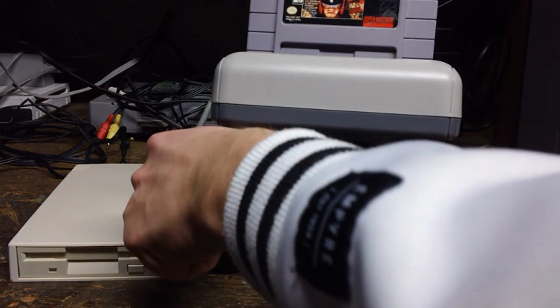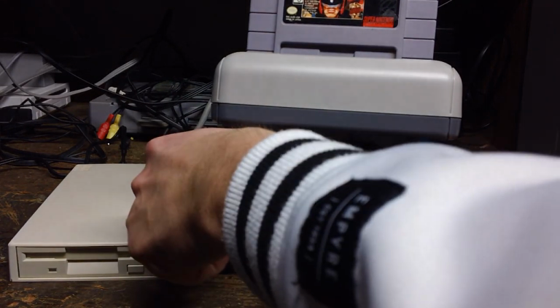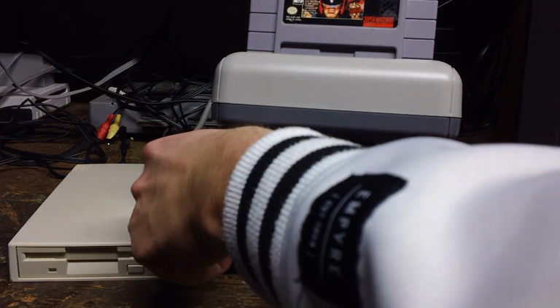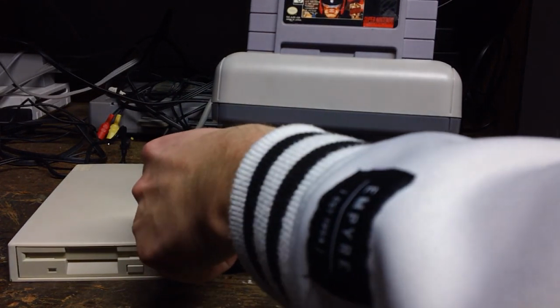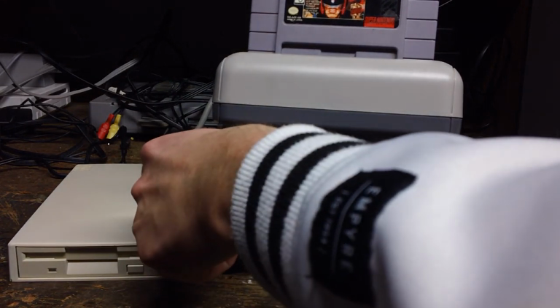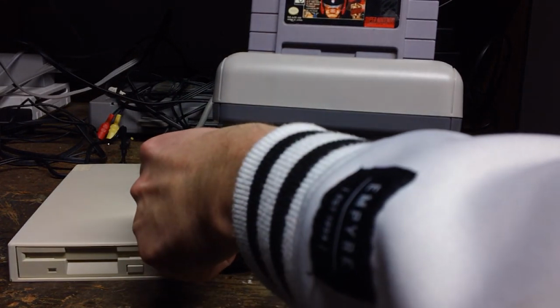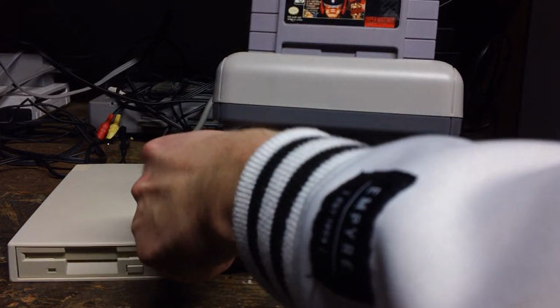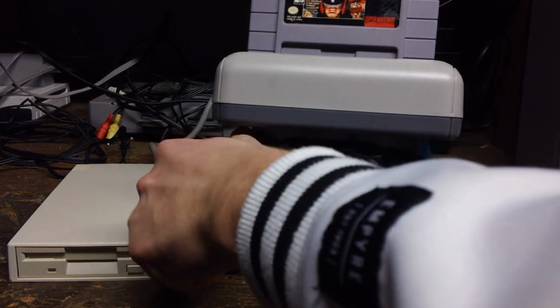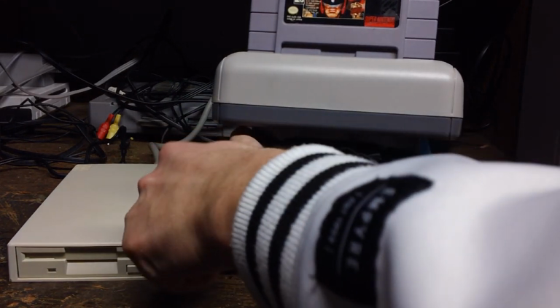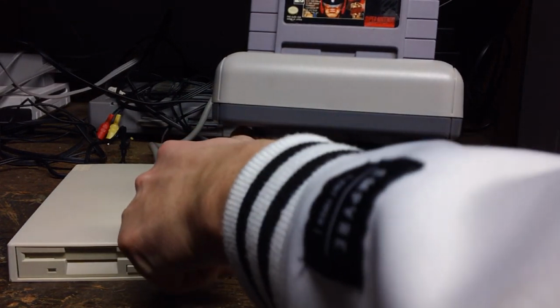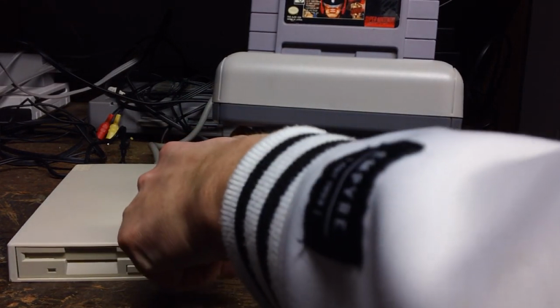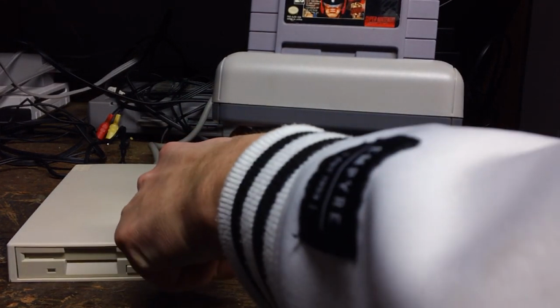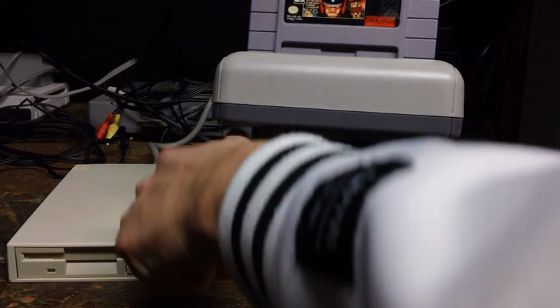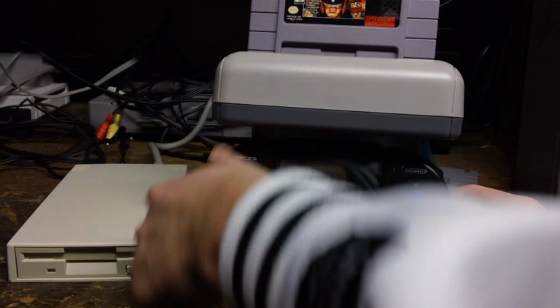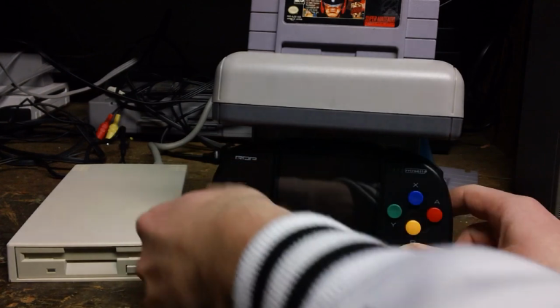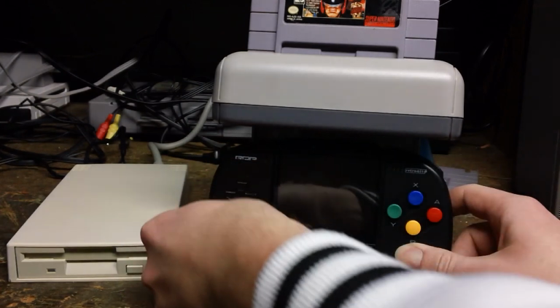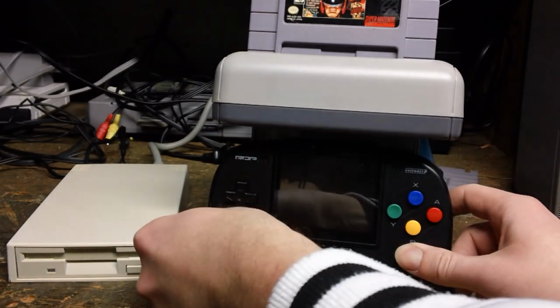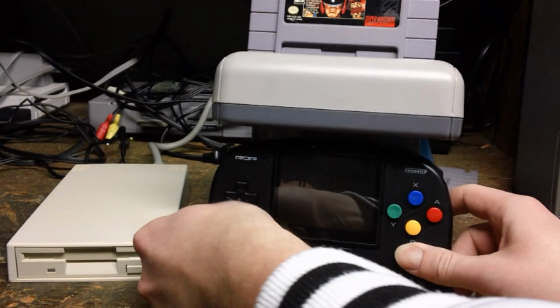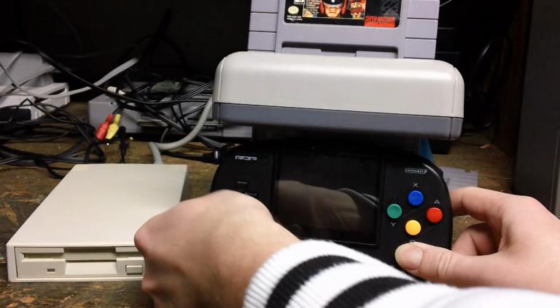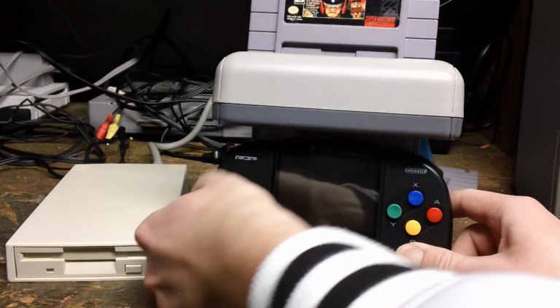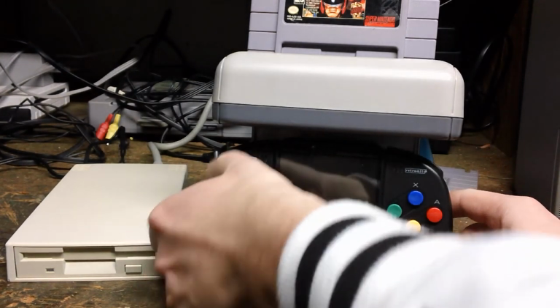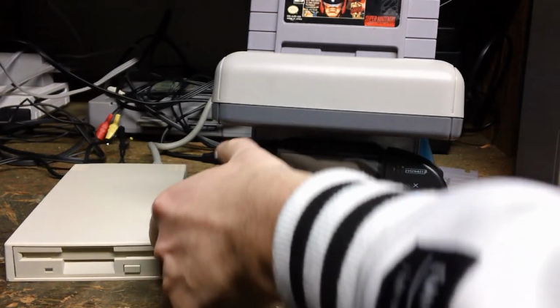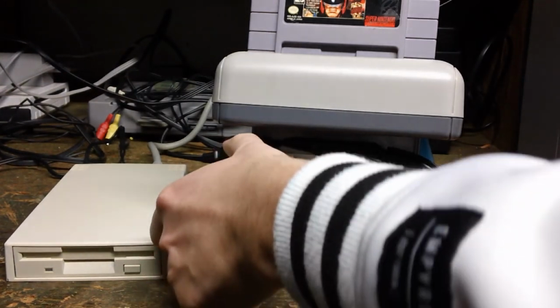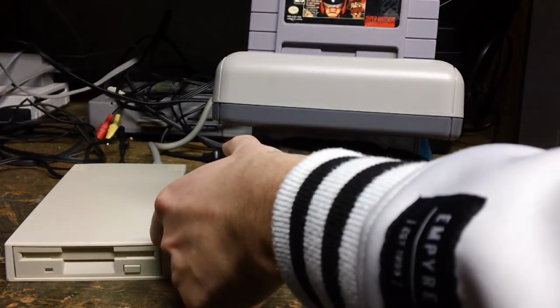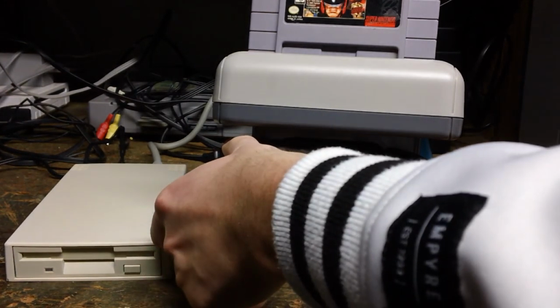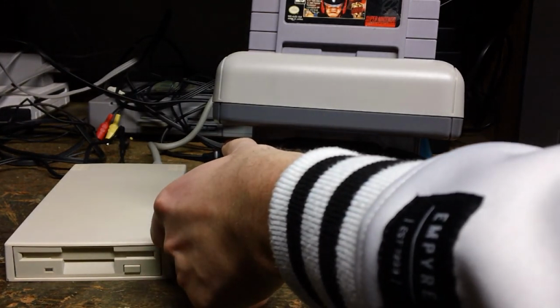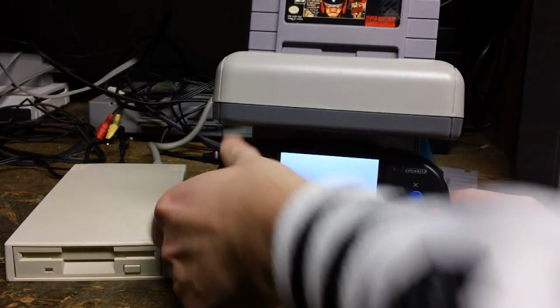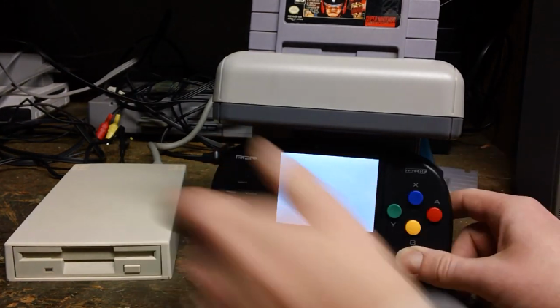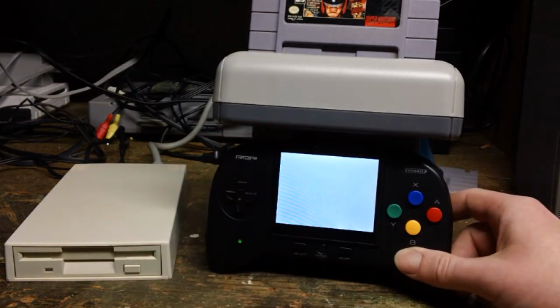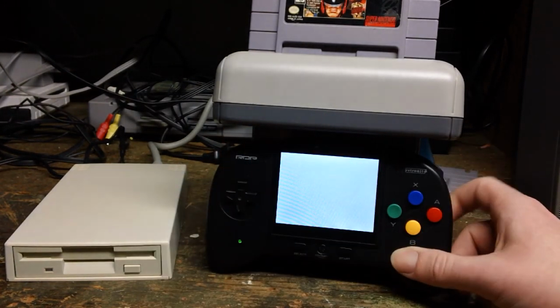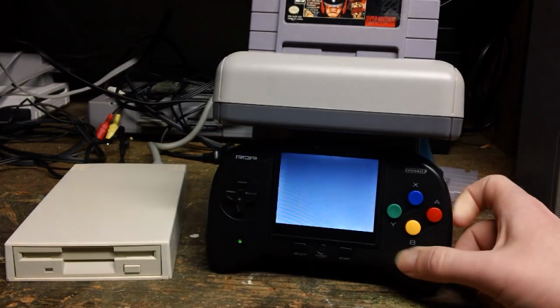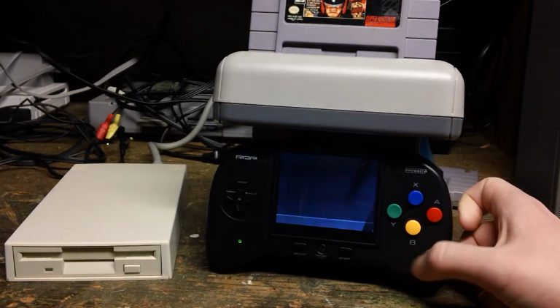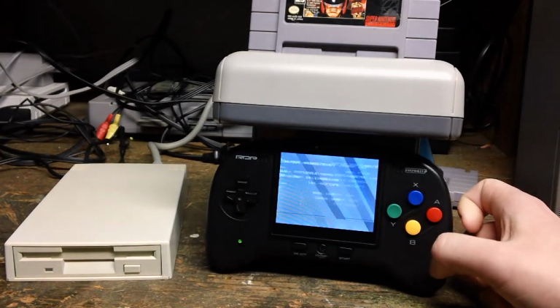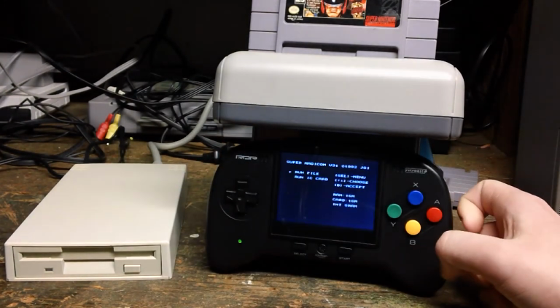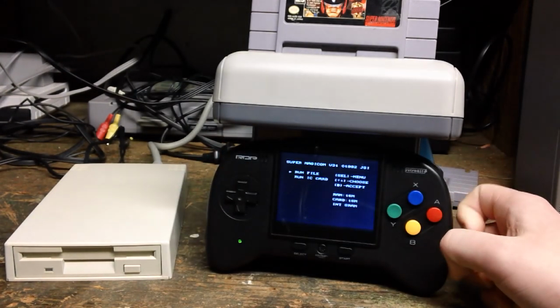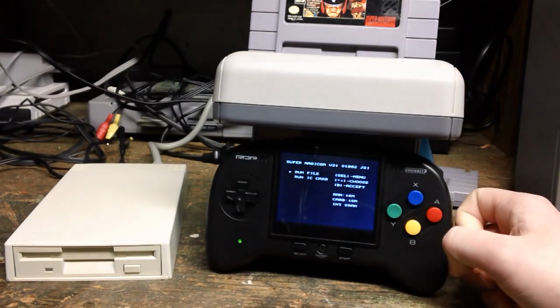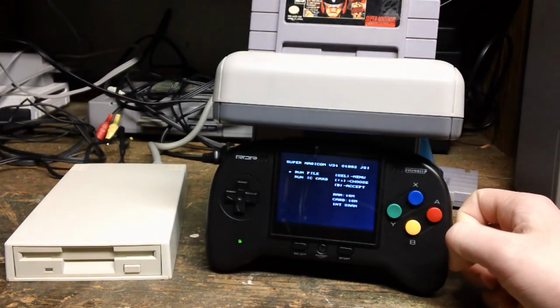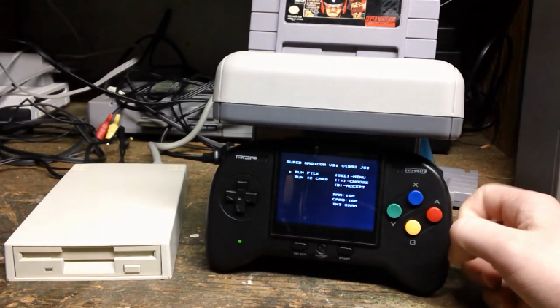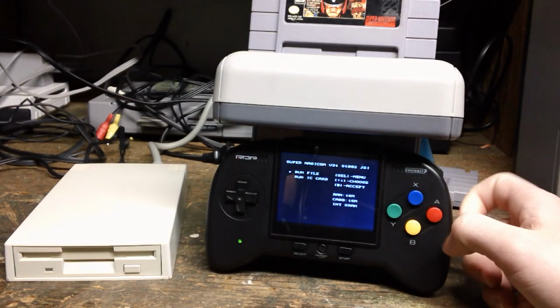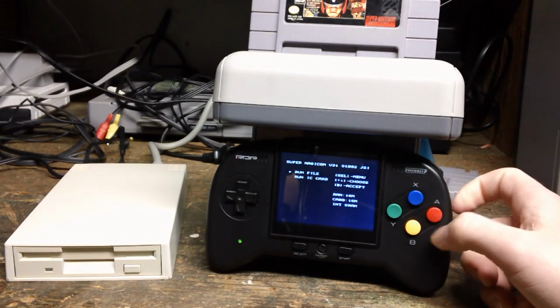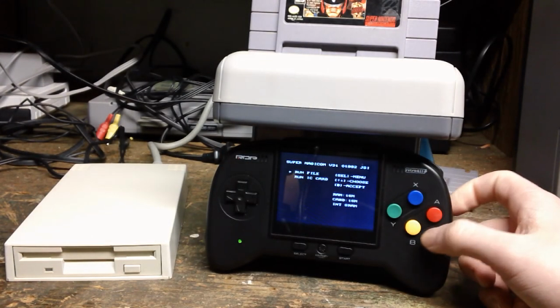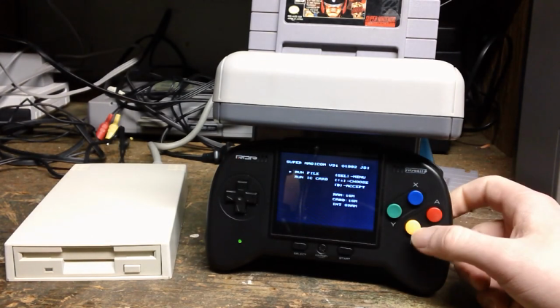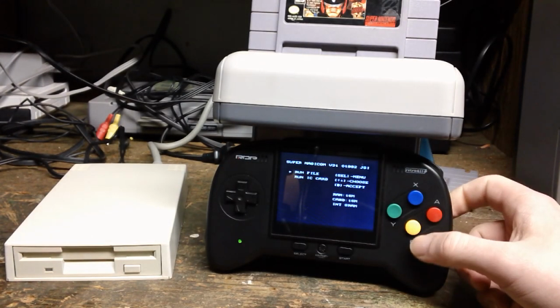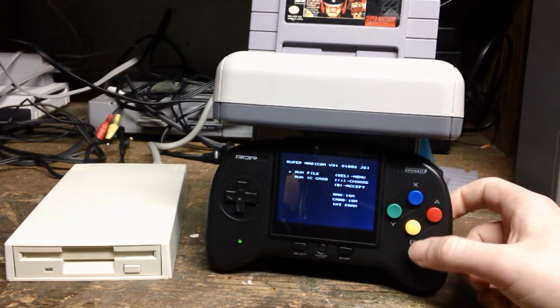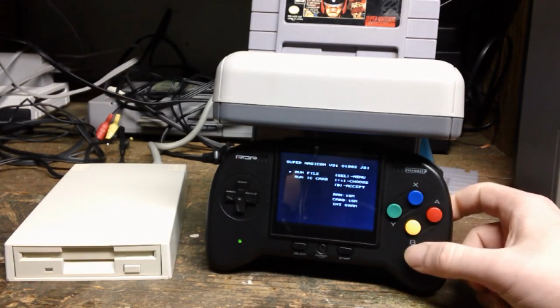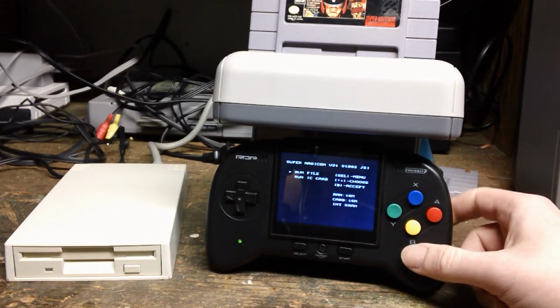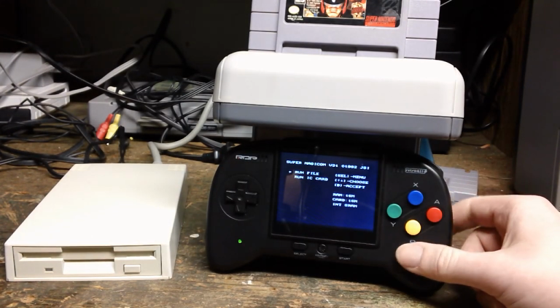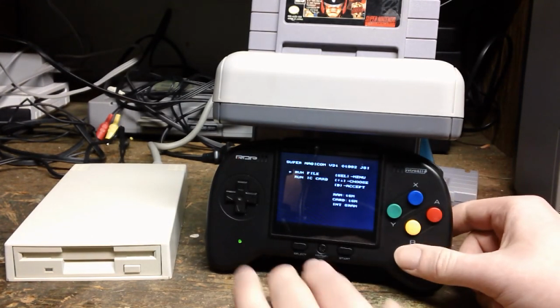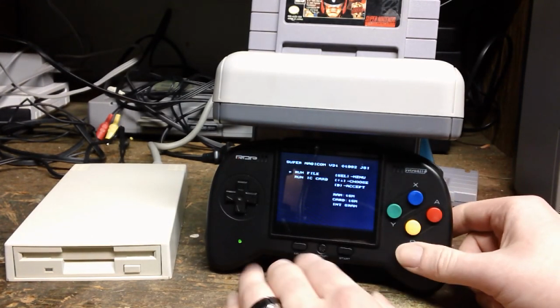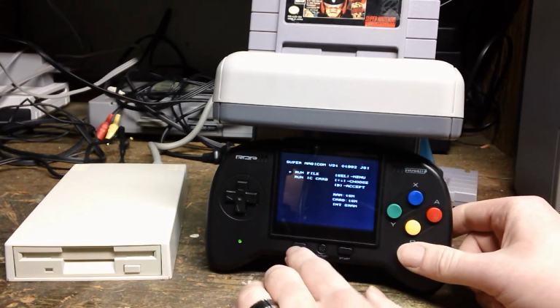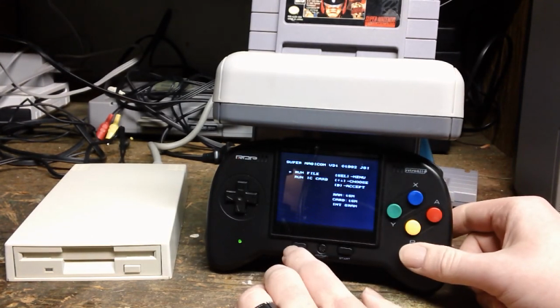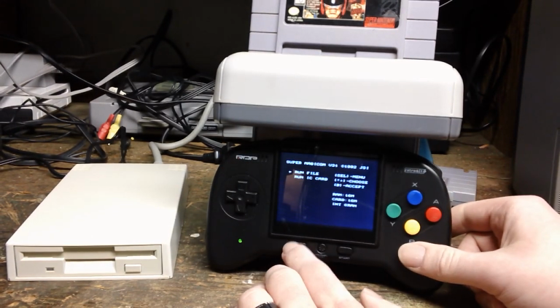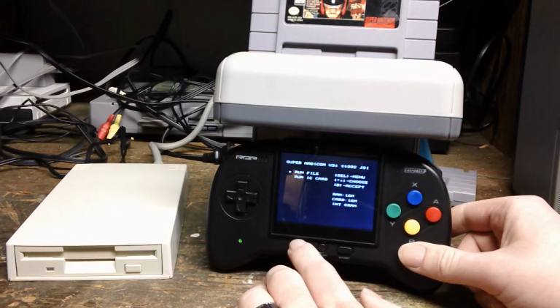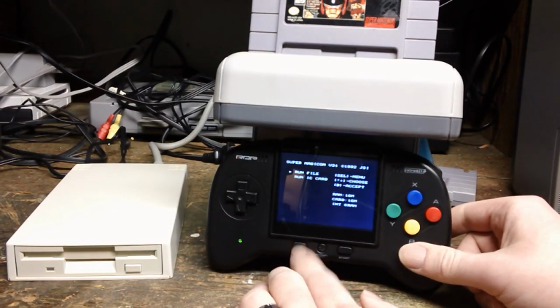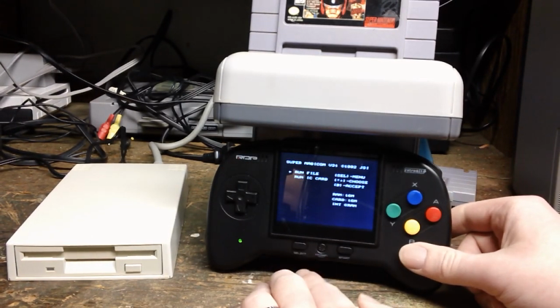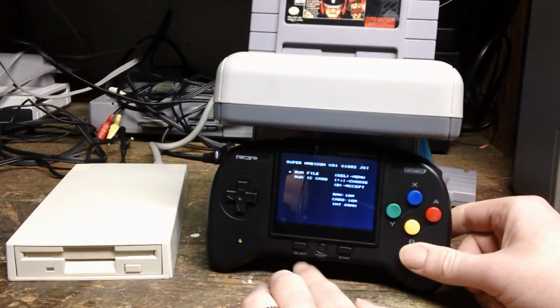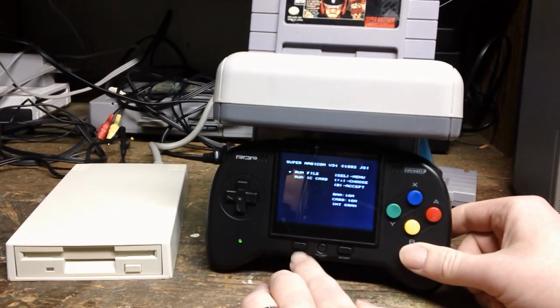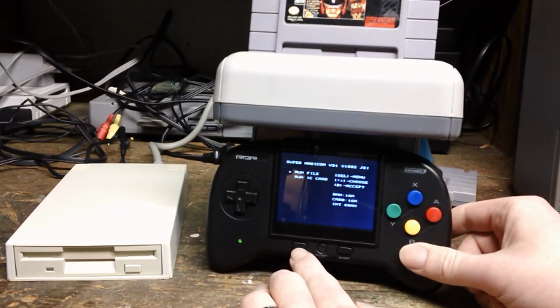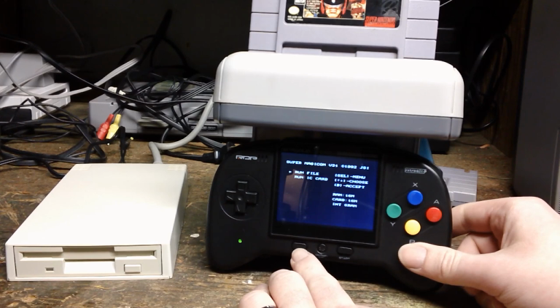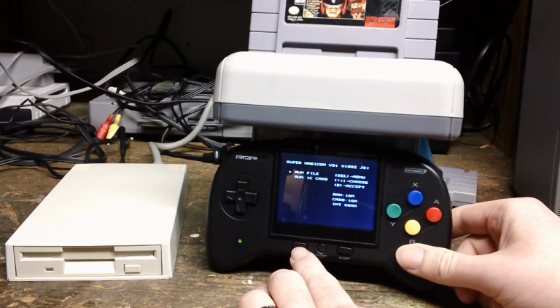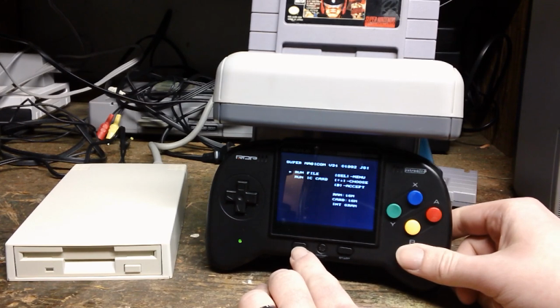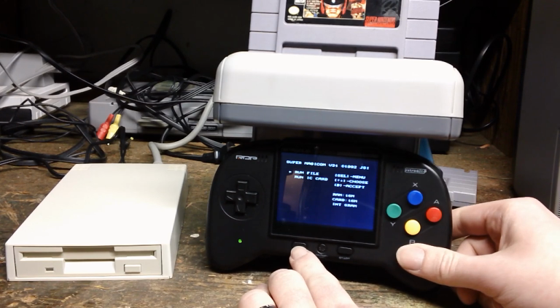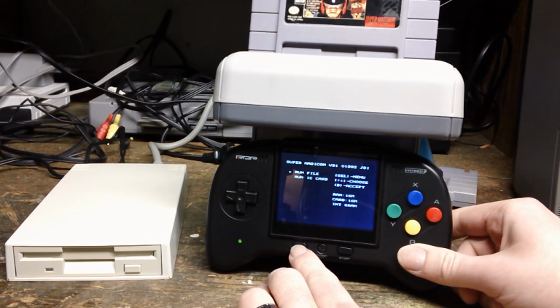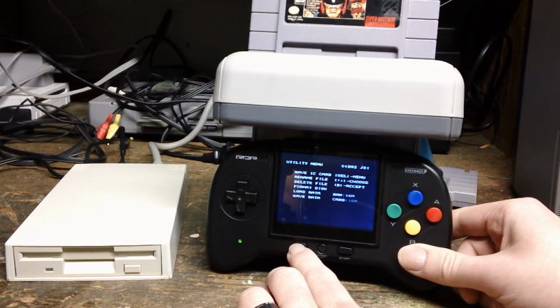Let's run it right through. Turn that off, turn it back on, and go select the menu.